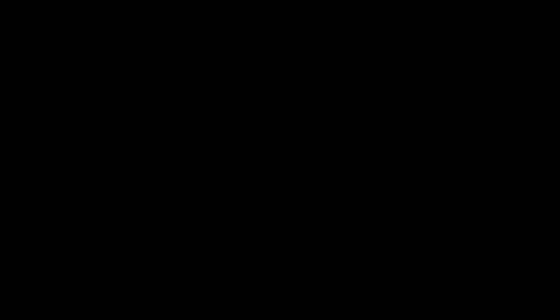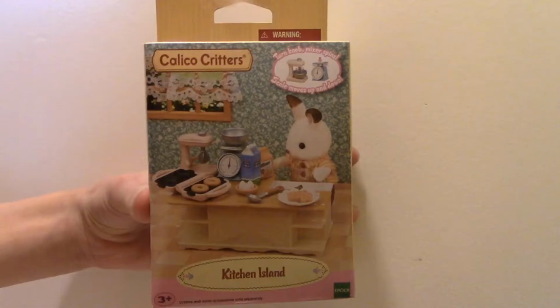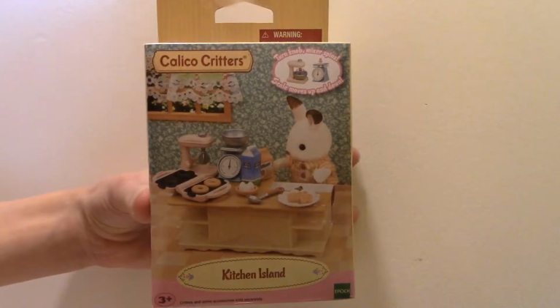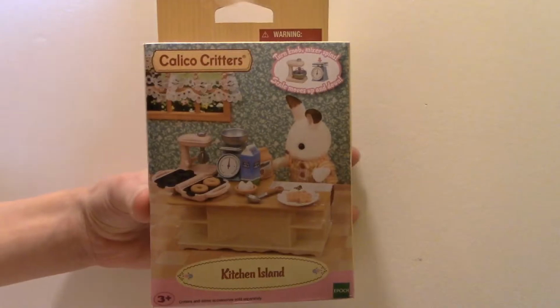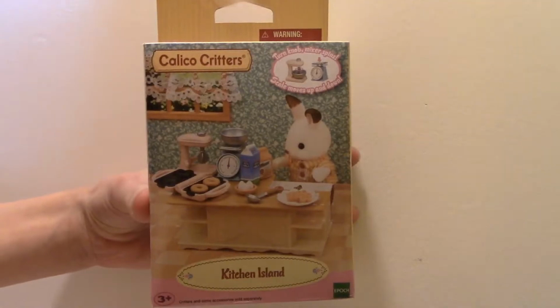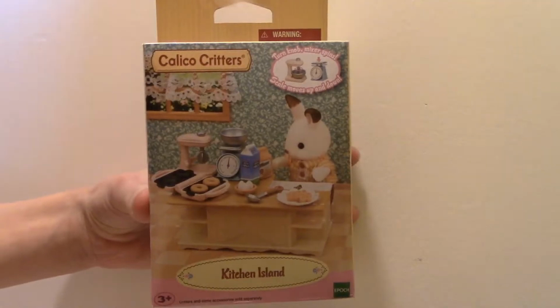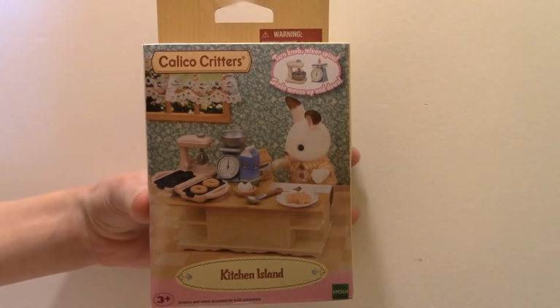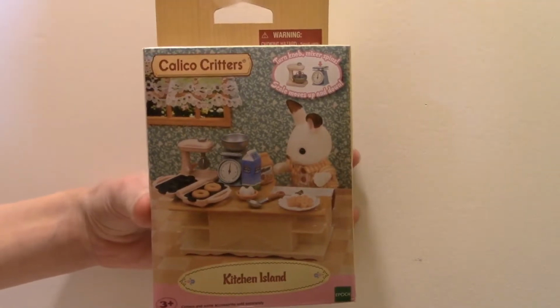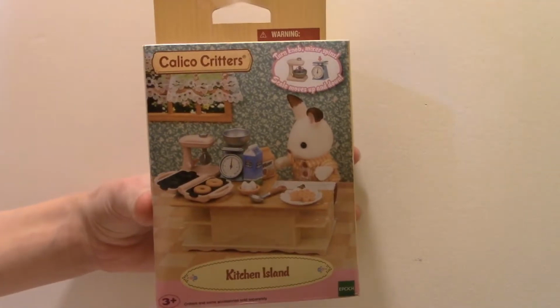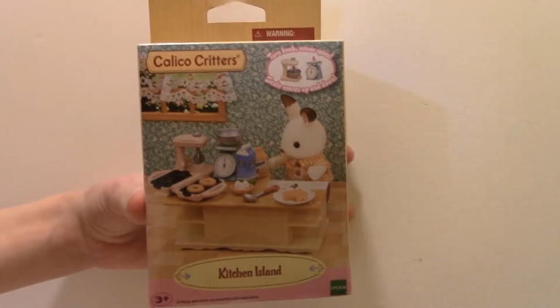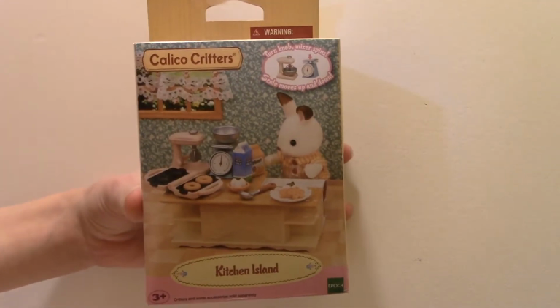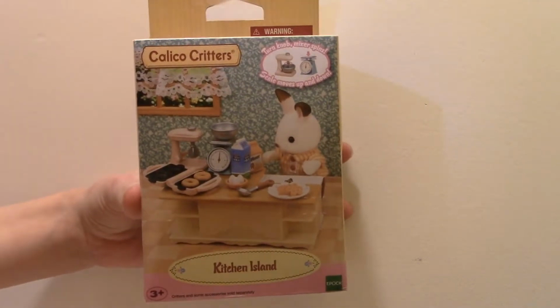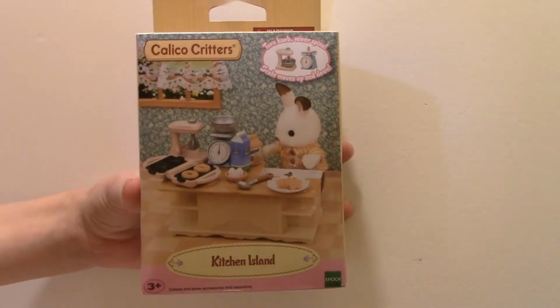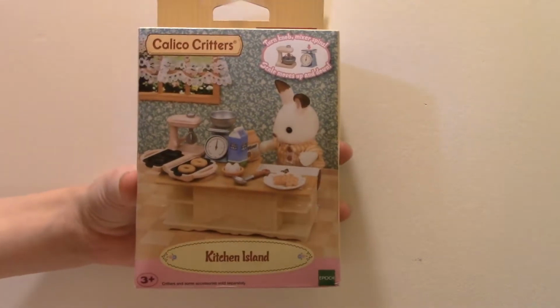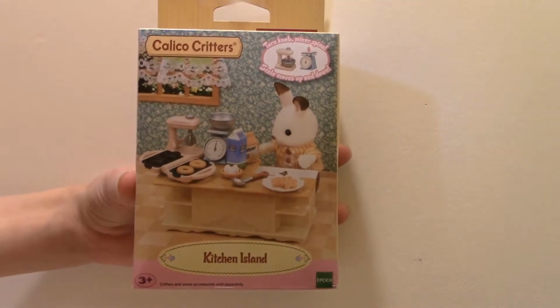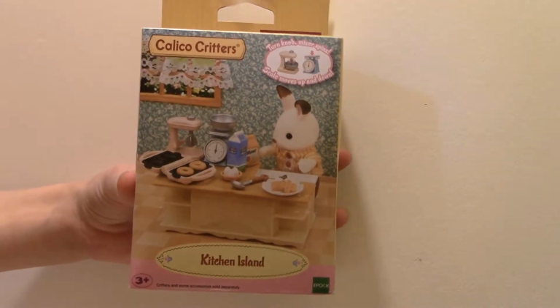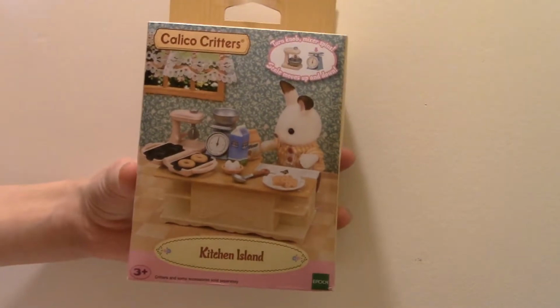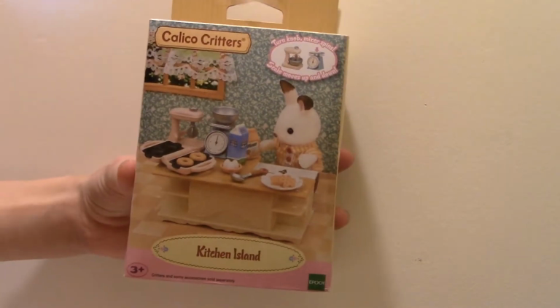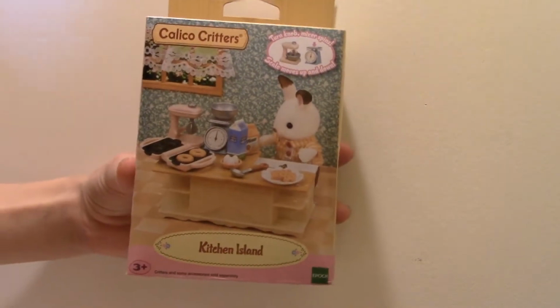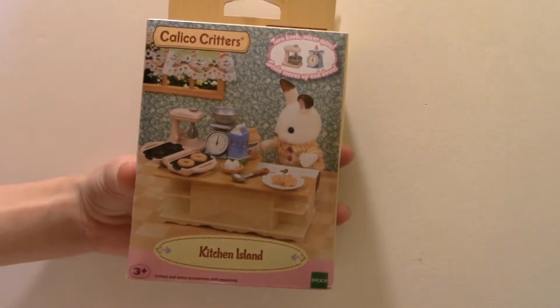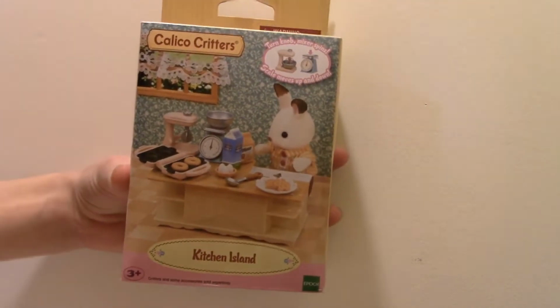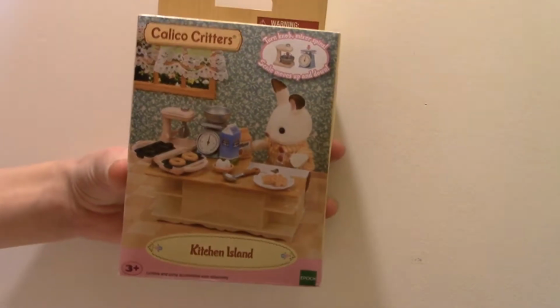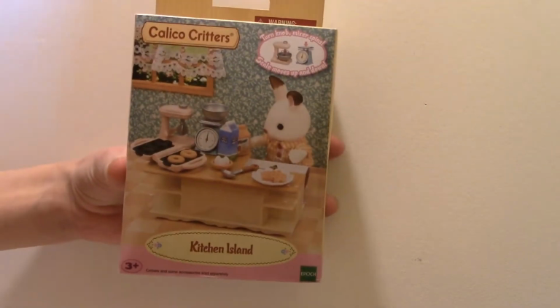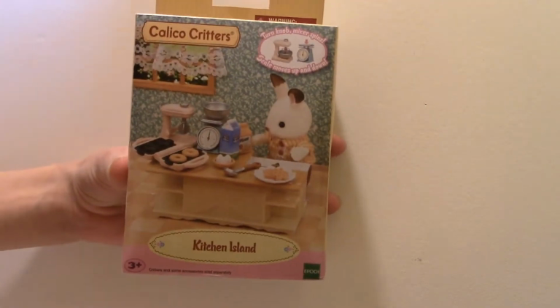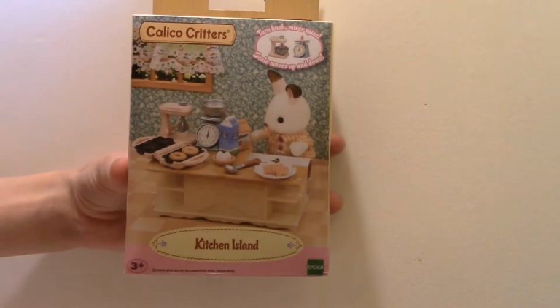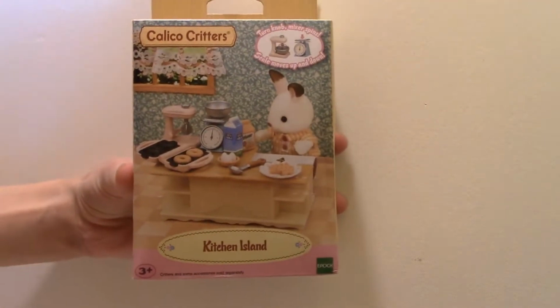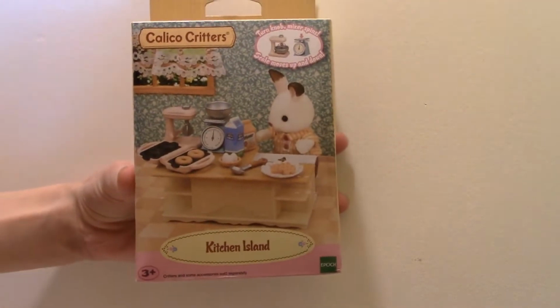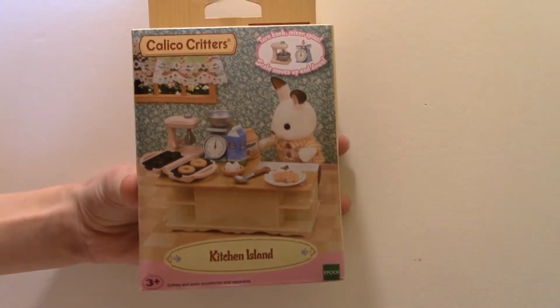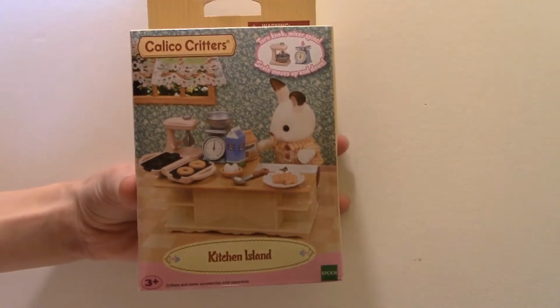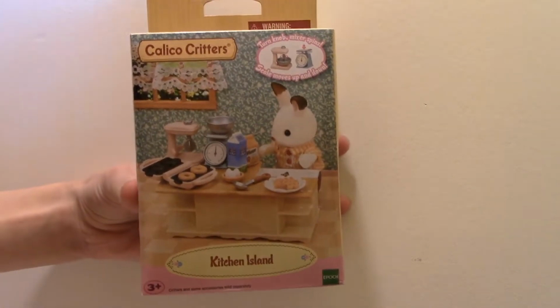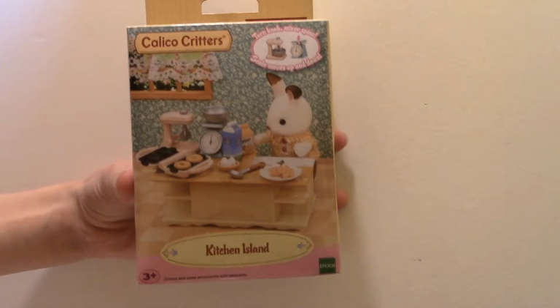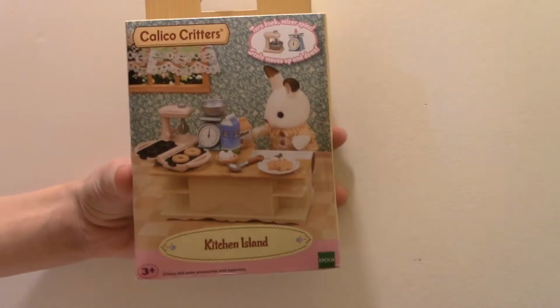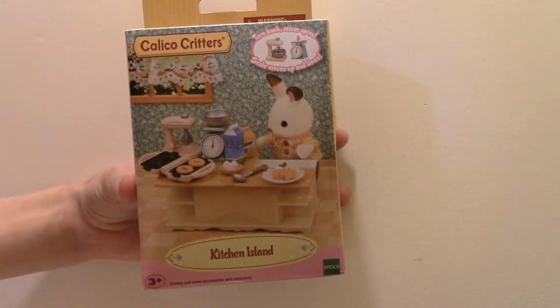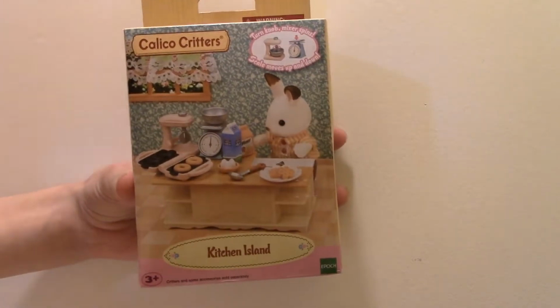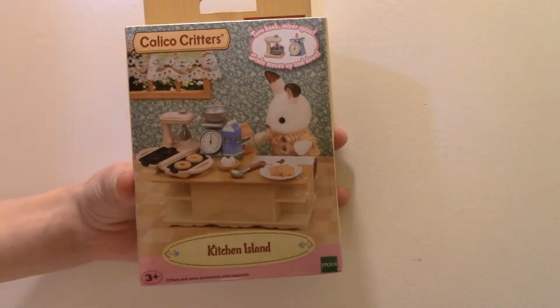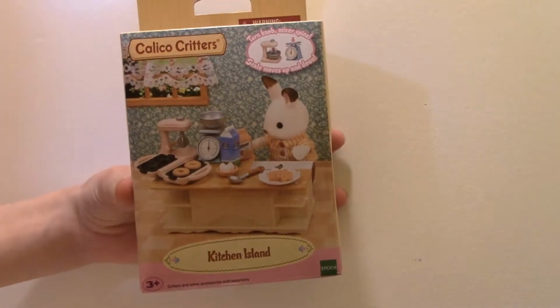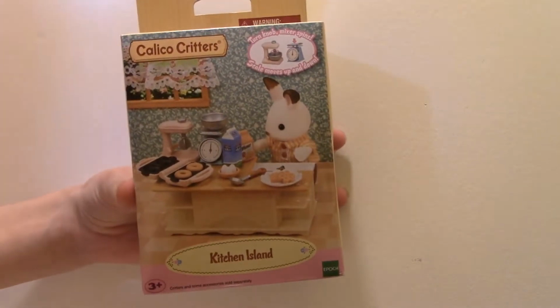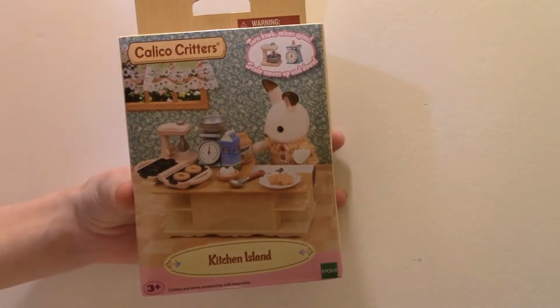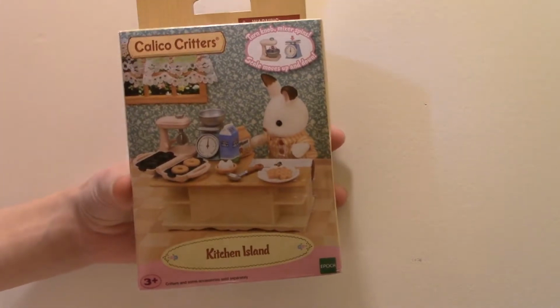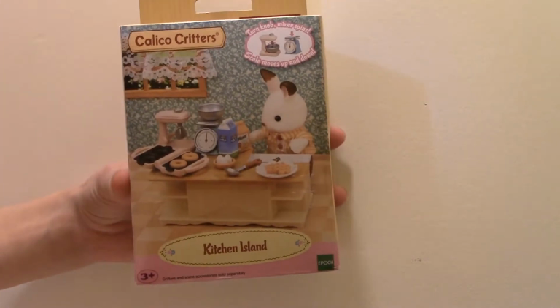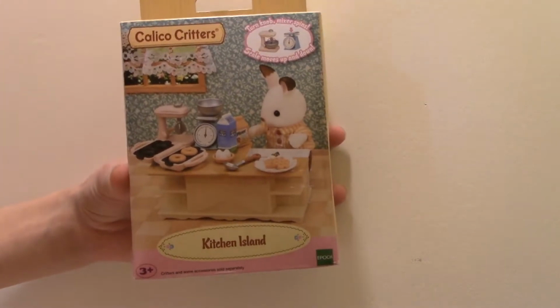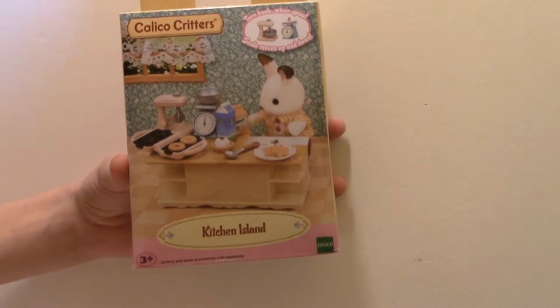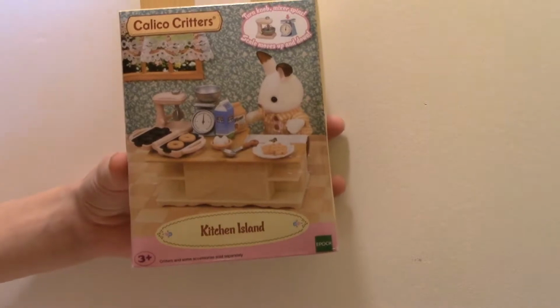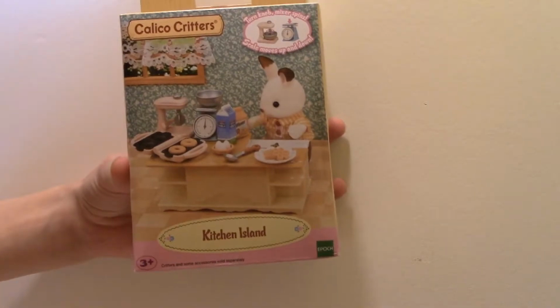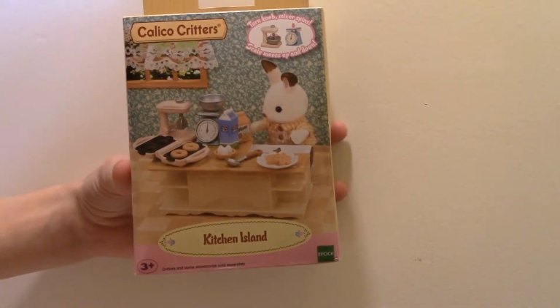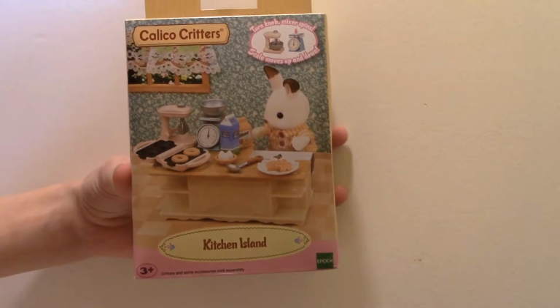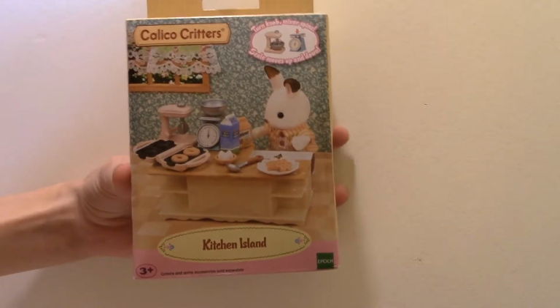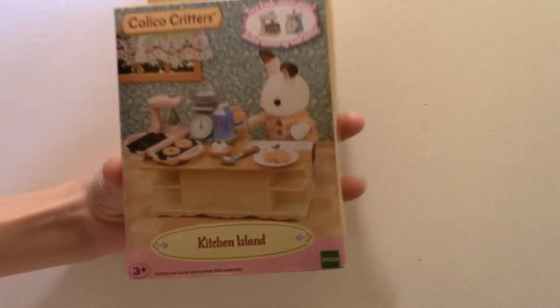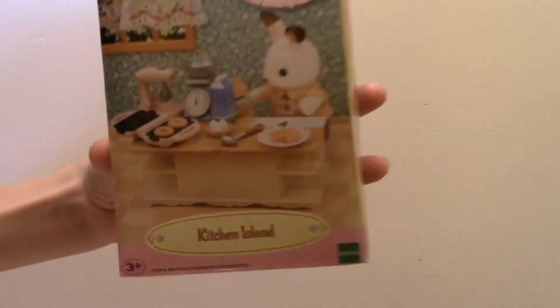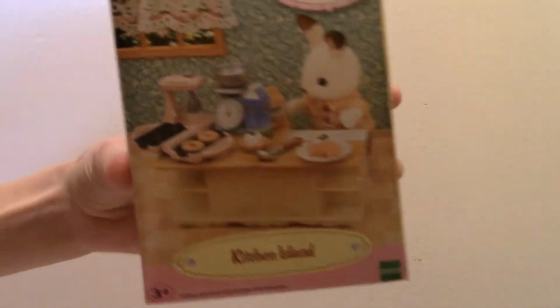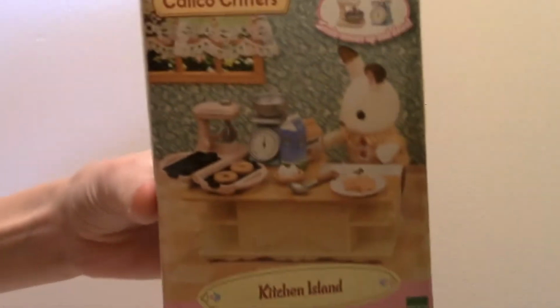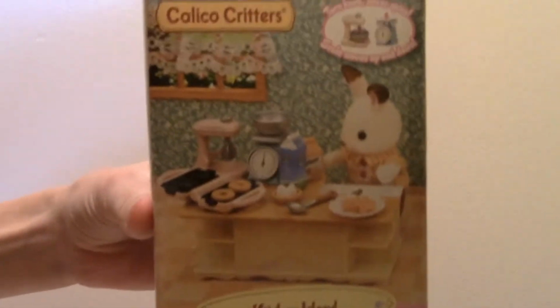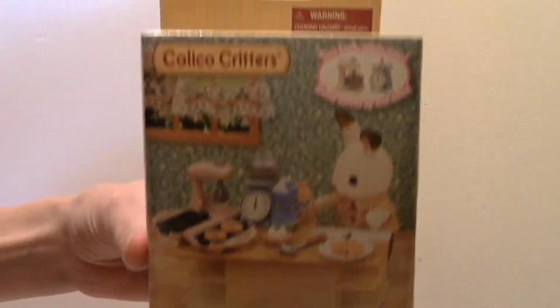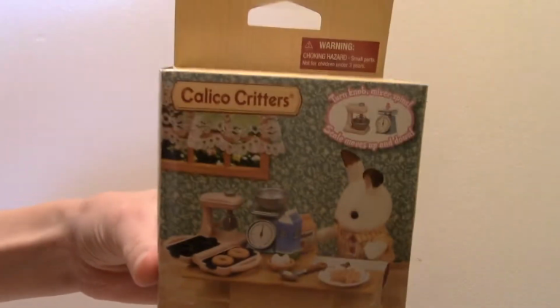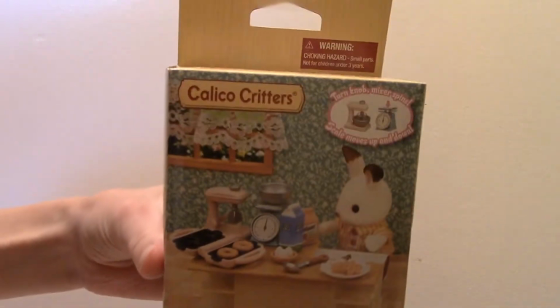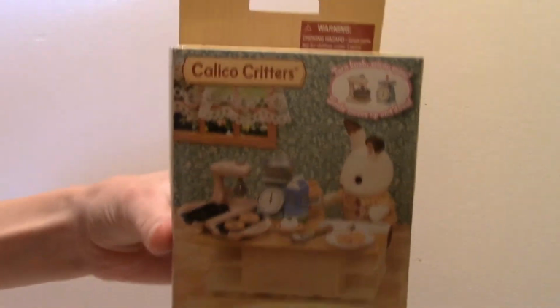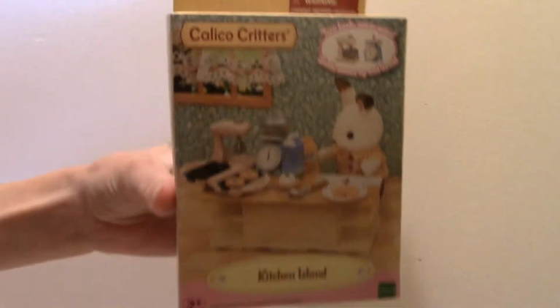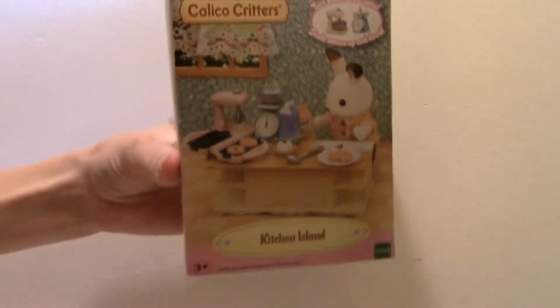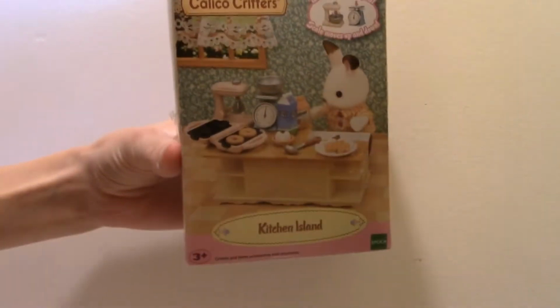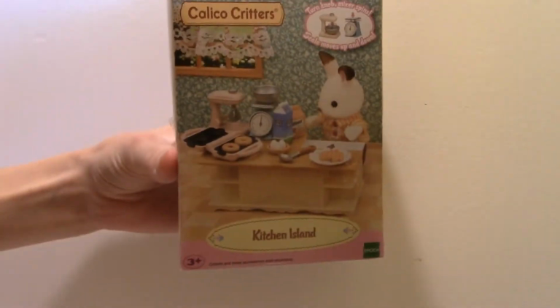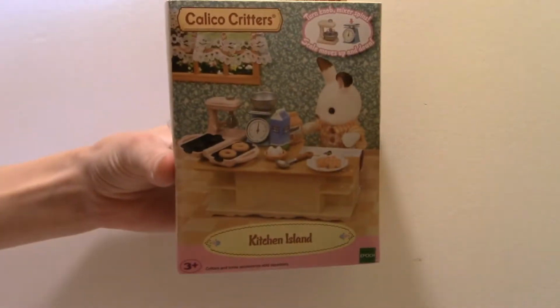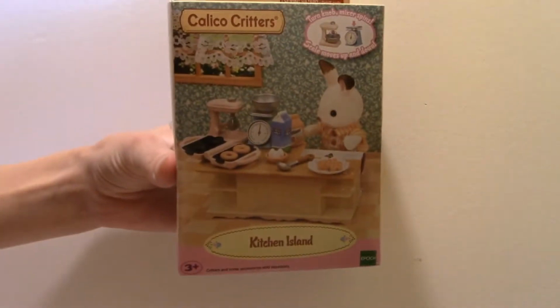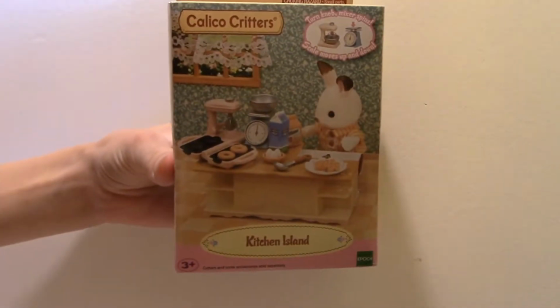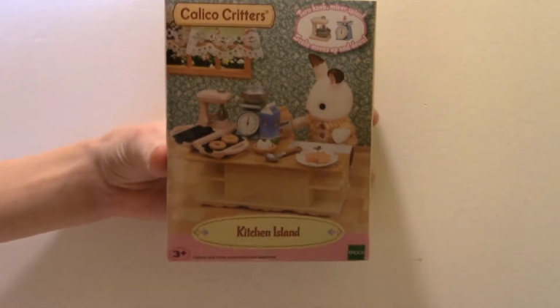Hi guys, welcome back to my channel. Today I'm going to be doing a review on the Calico Critters Kitchen Island set.